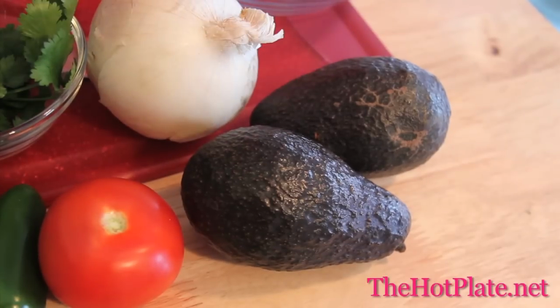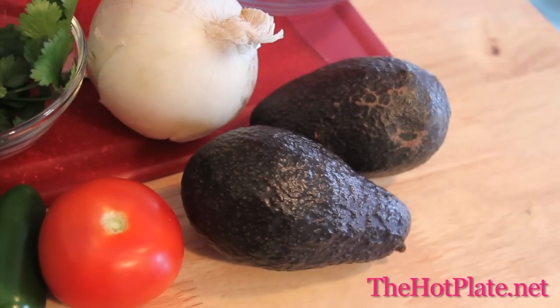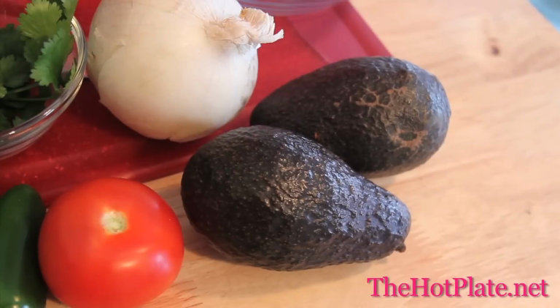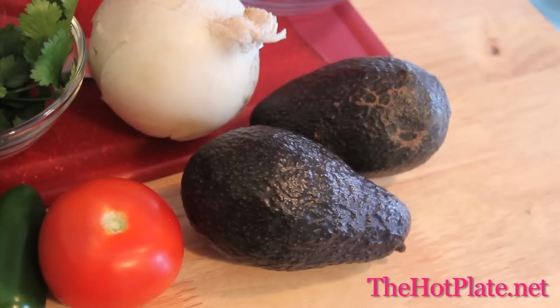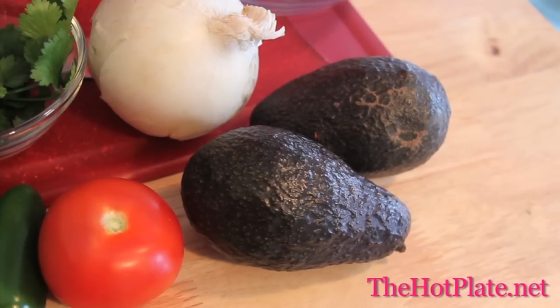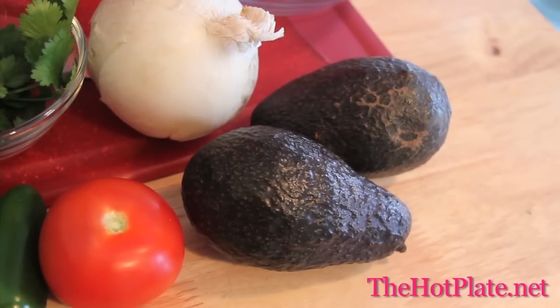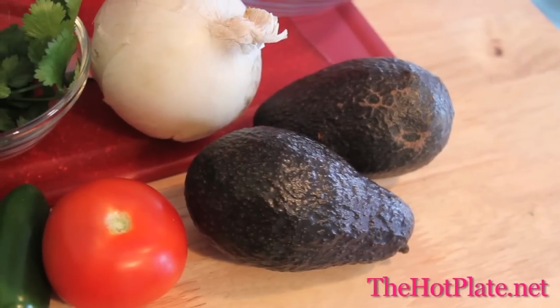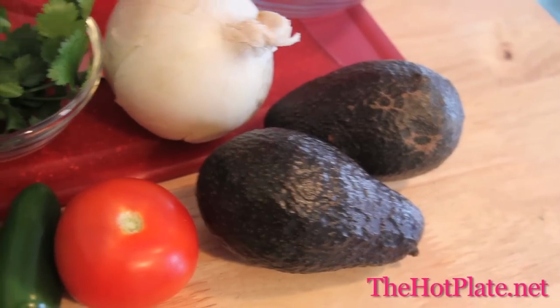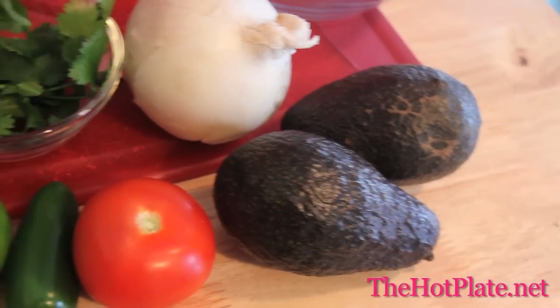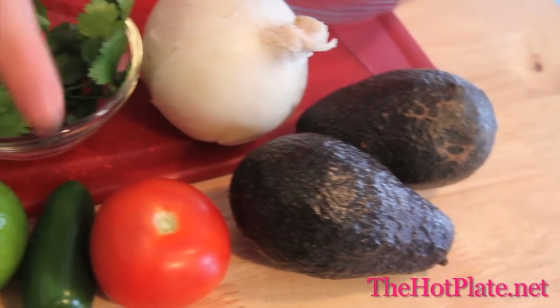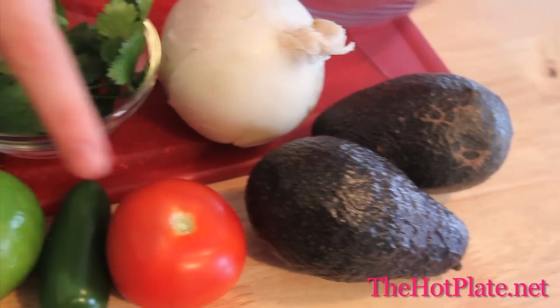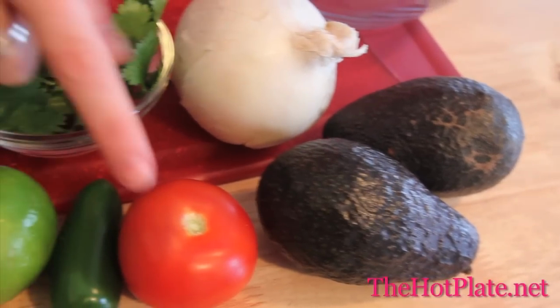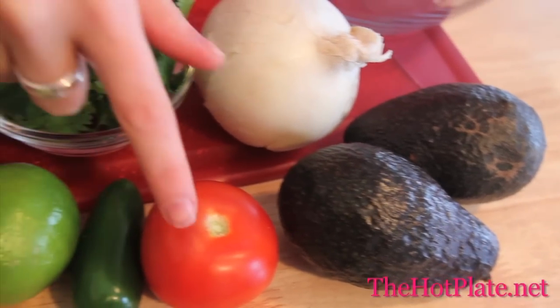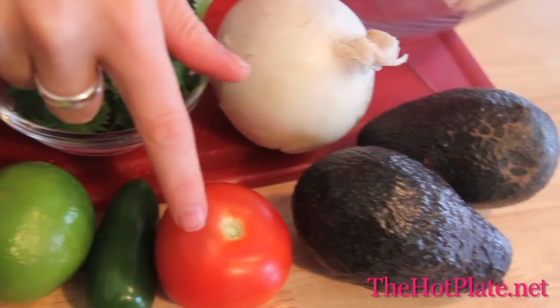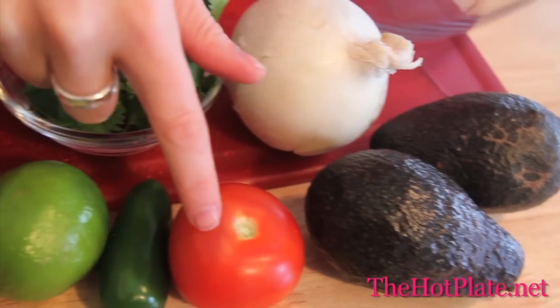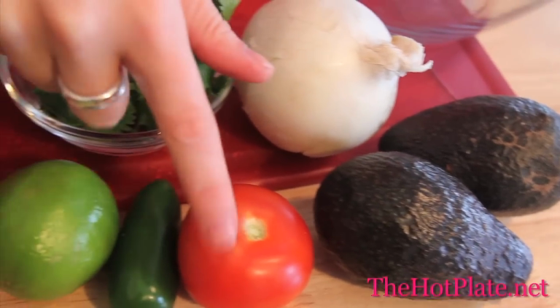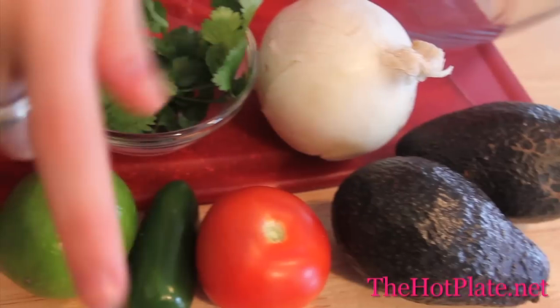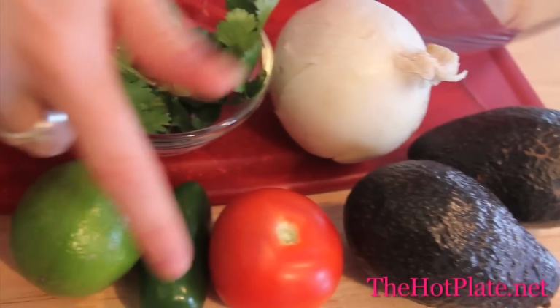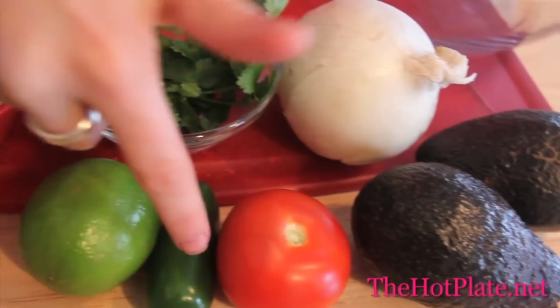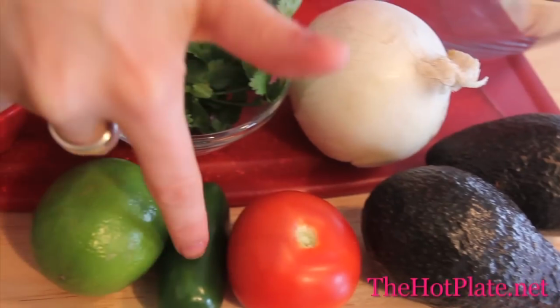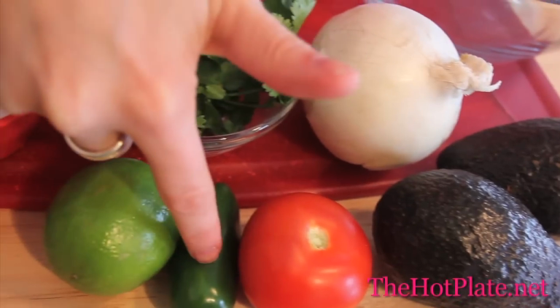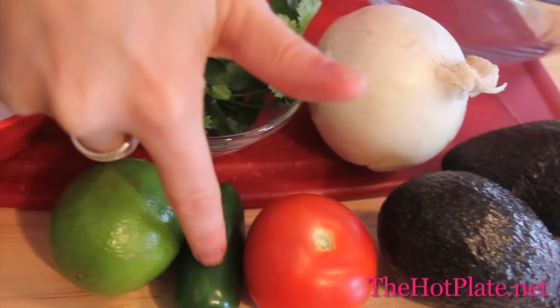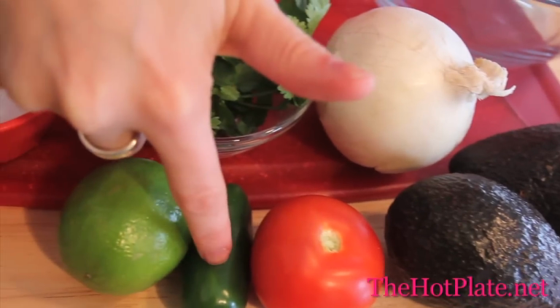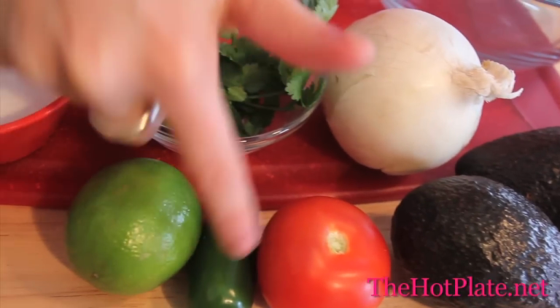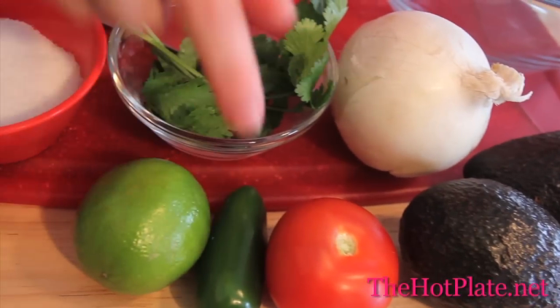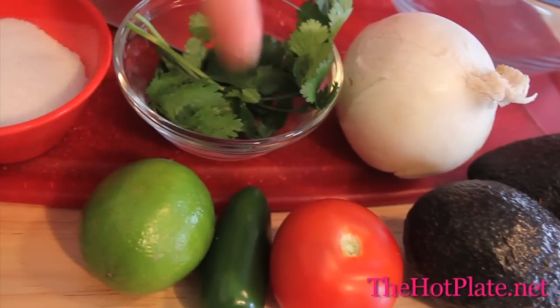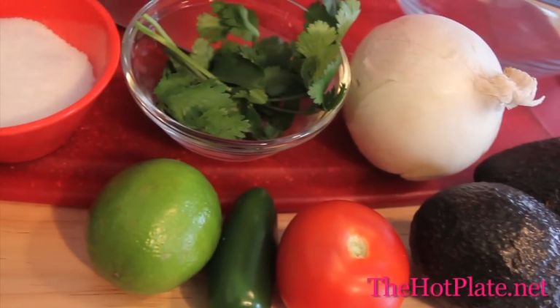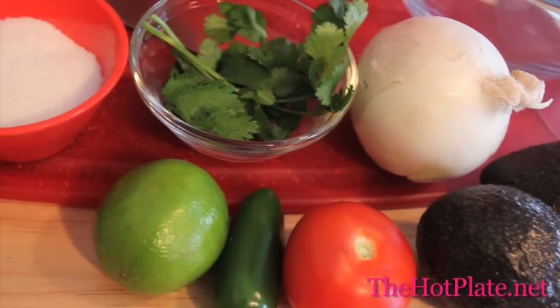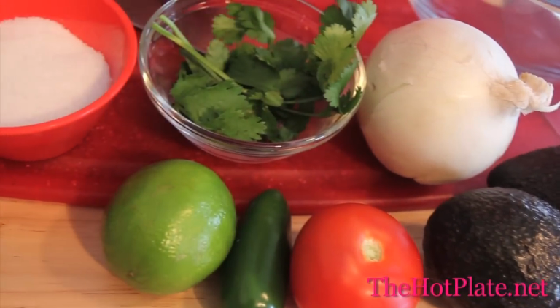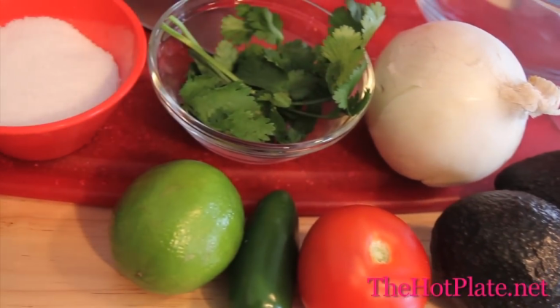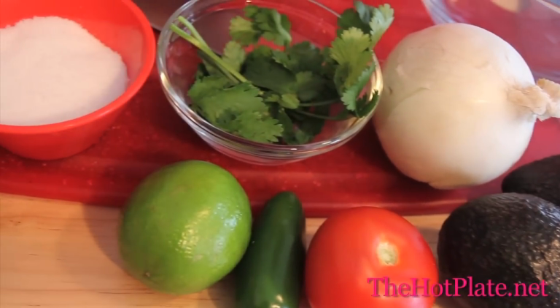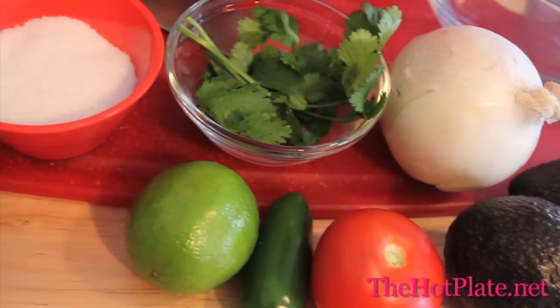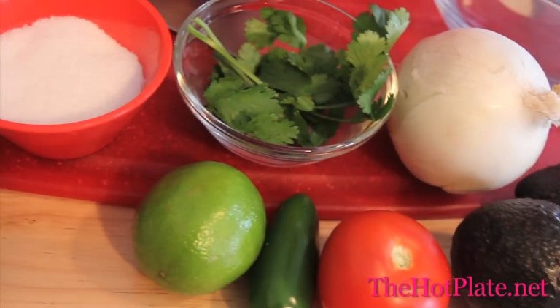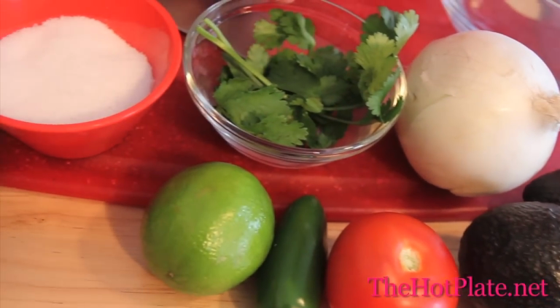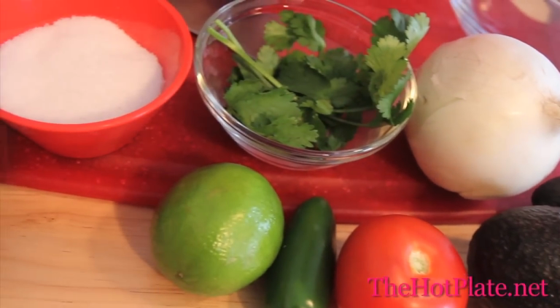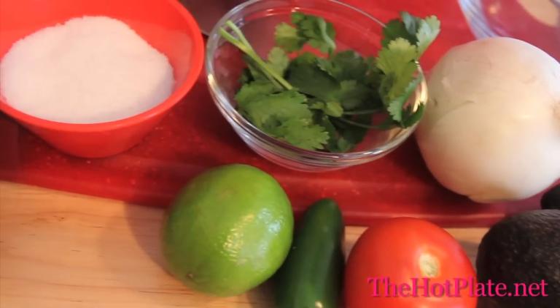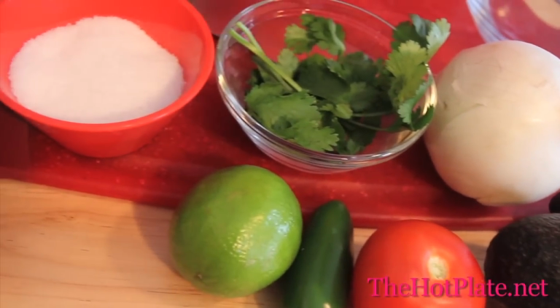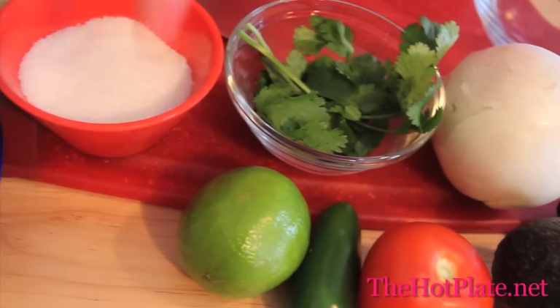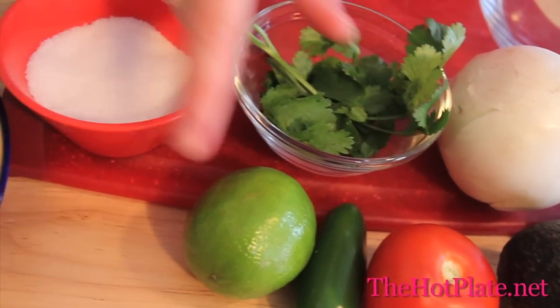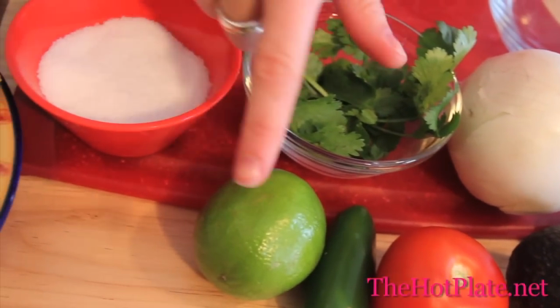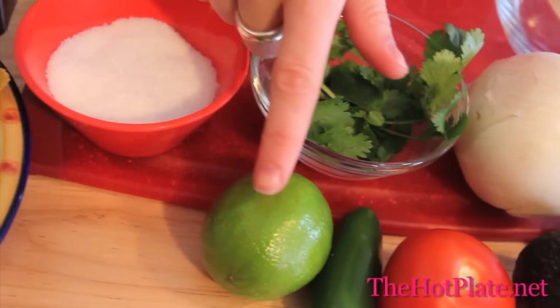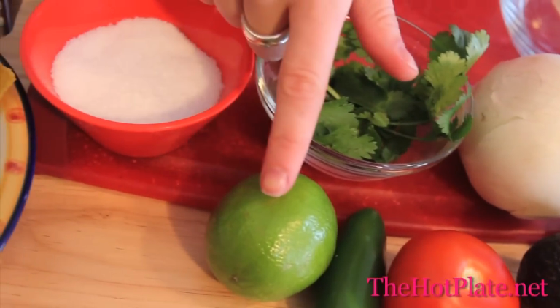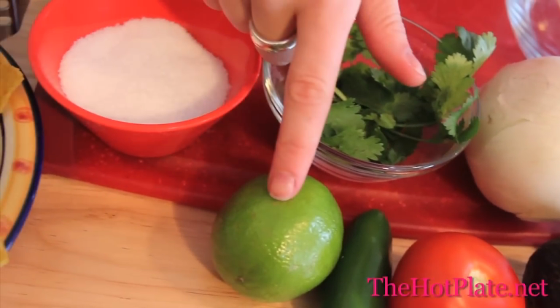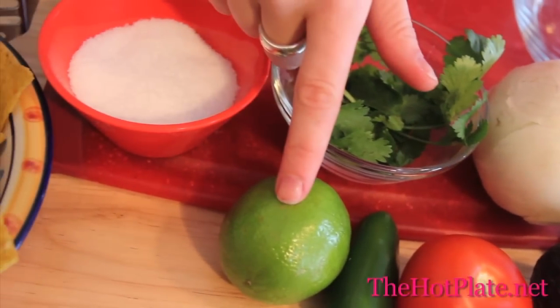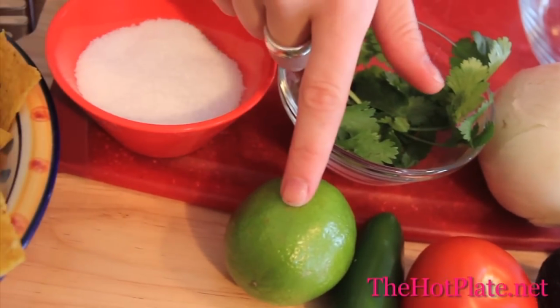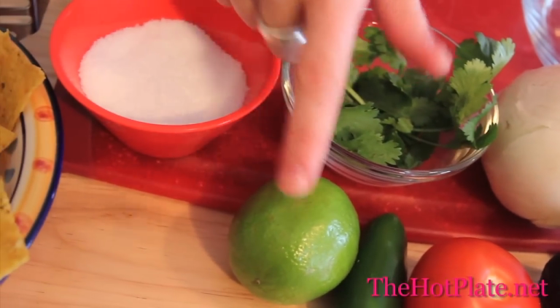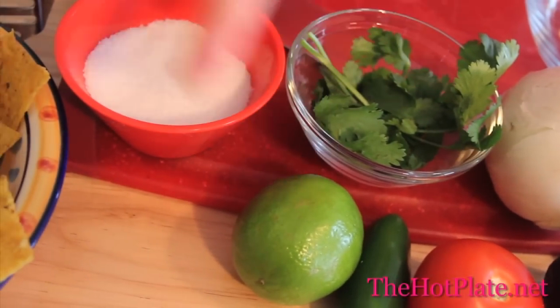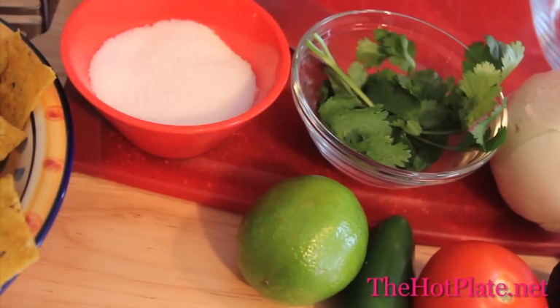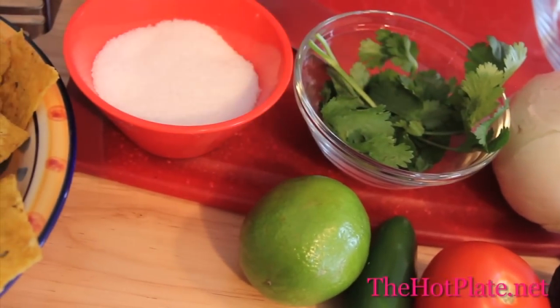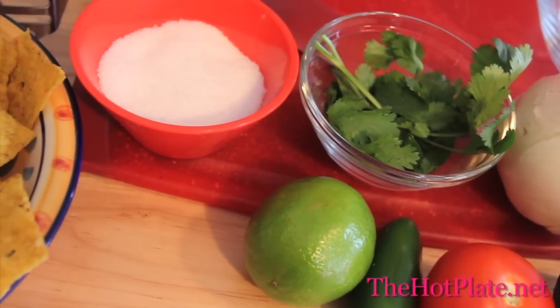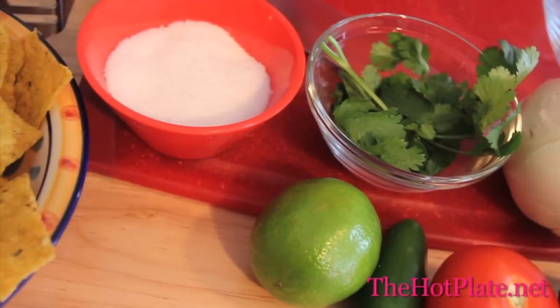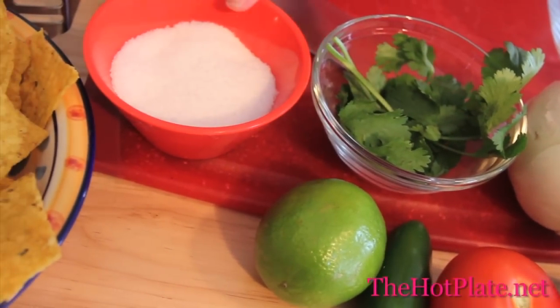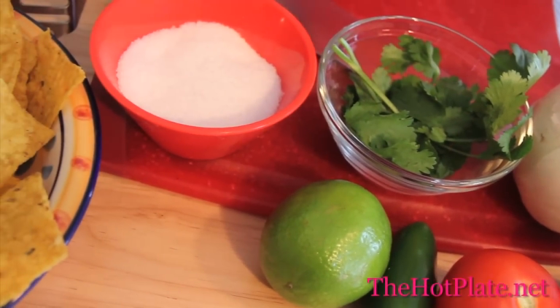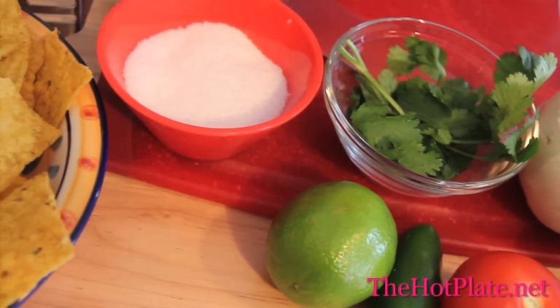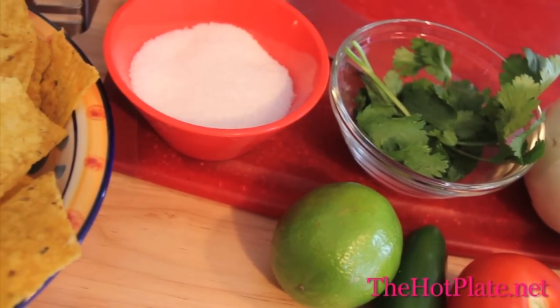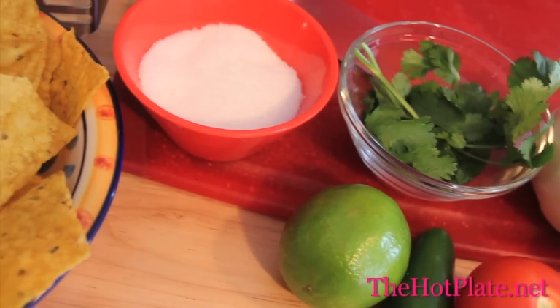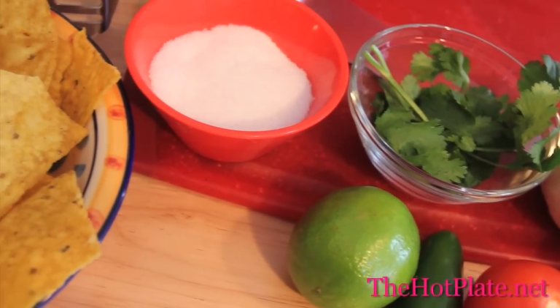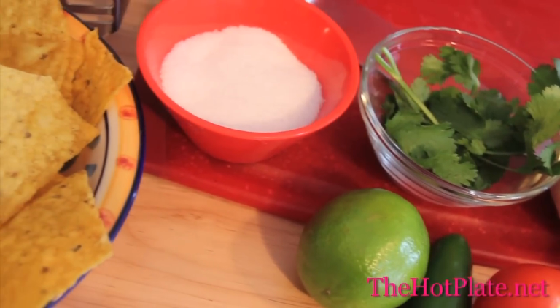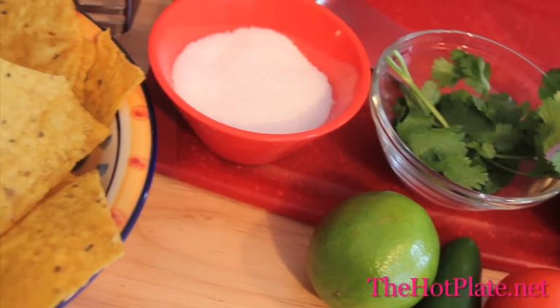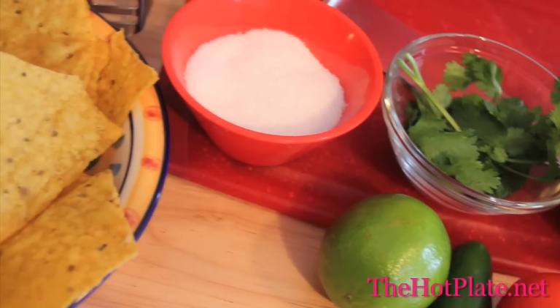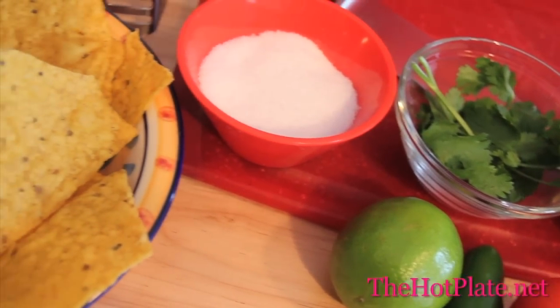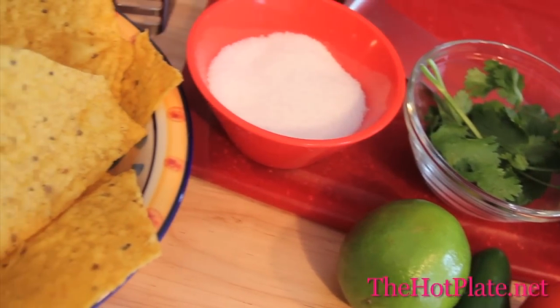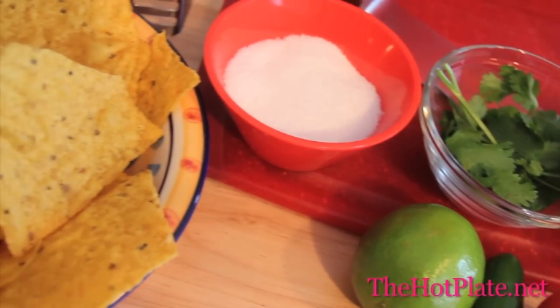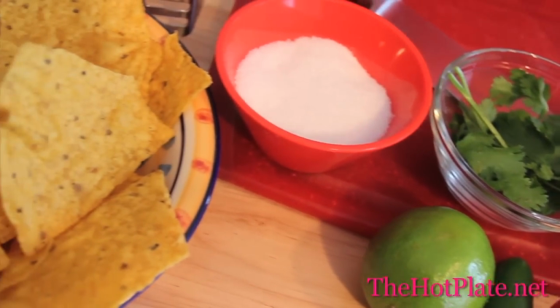We've got two avocados, our white onion, a tomato, jalapeno, some fresh cilantro, a lime, salt, and our tortilla chips.